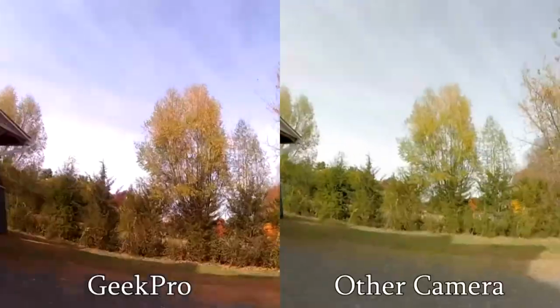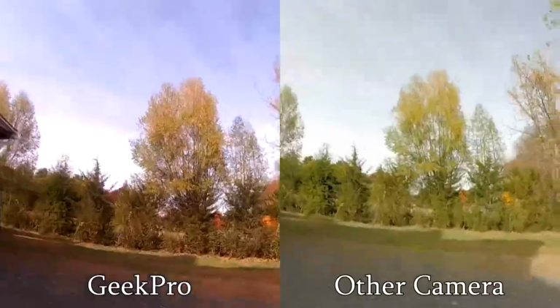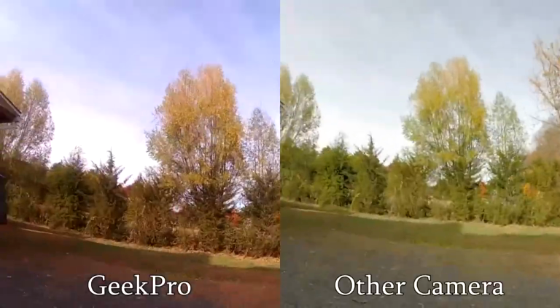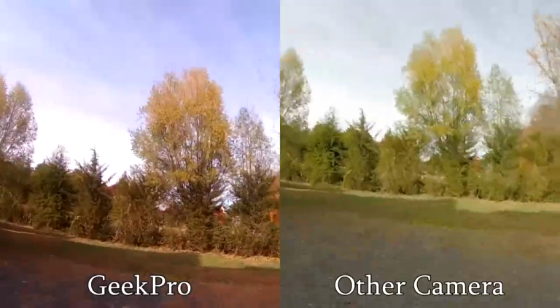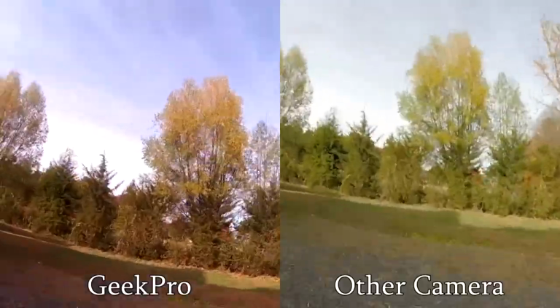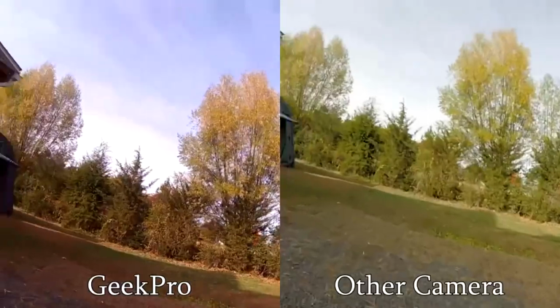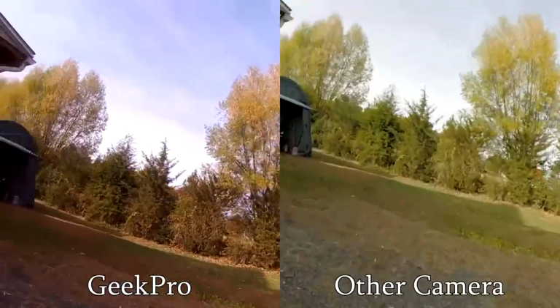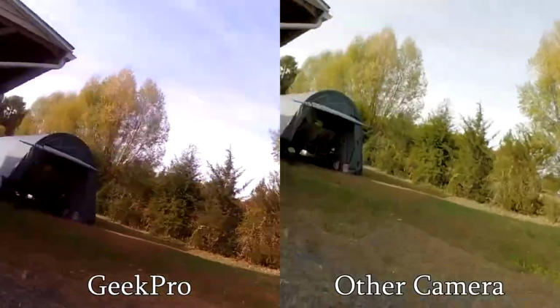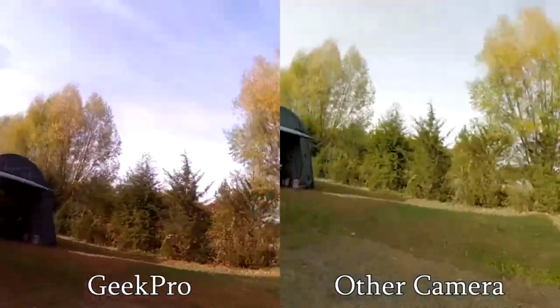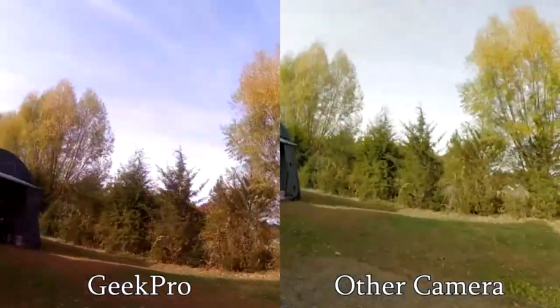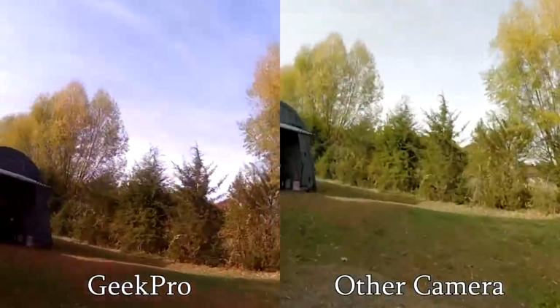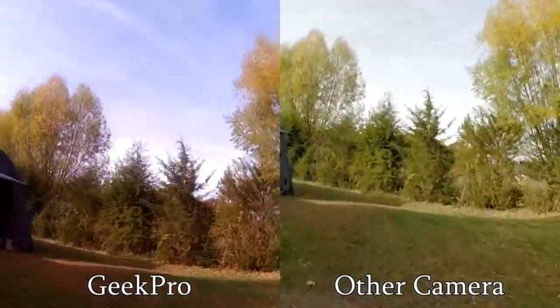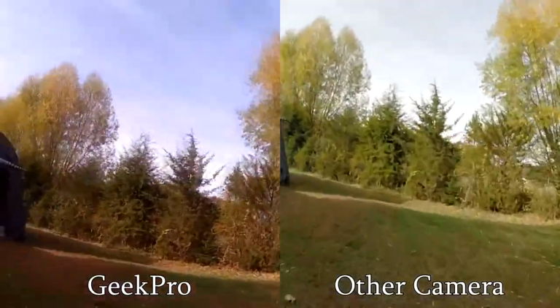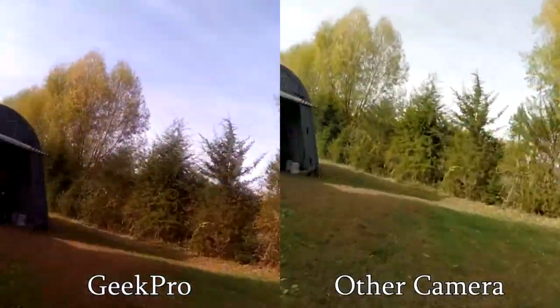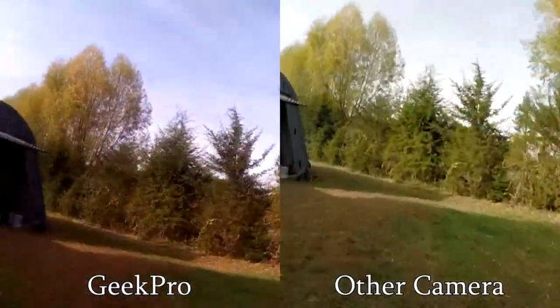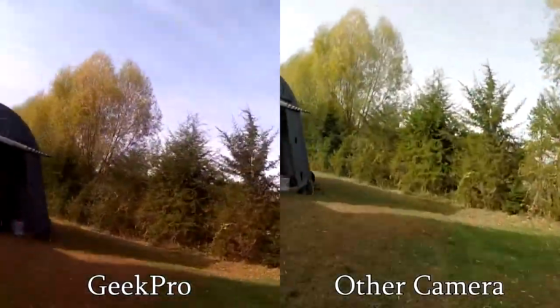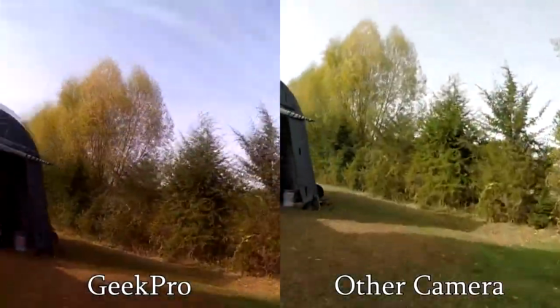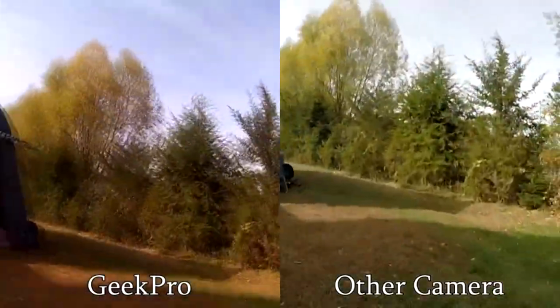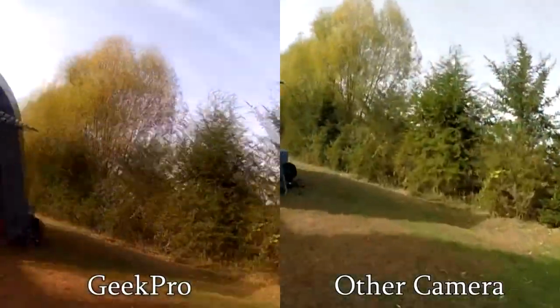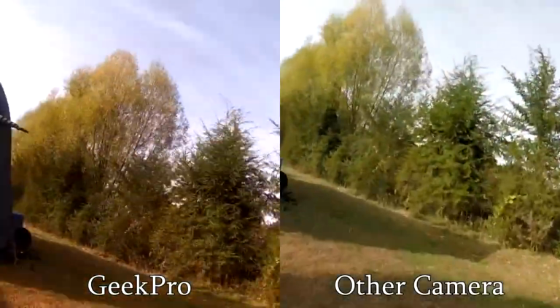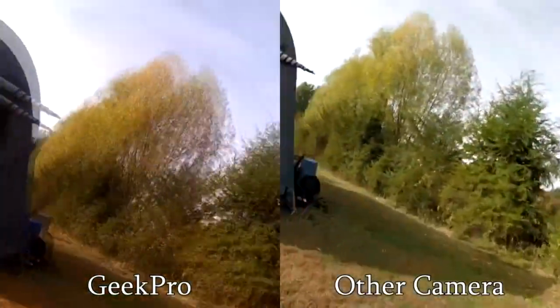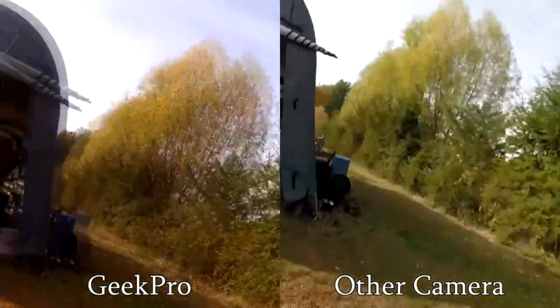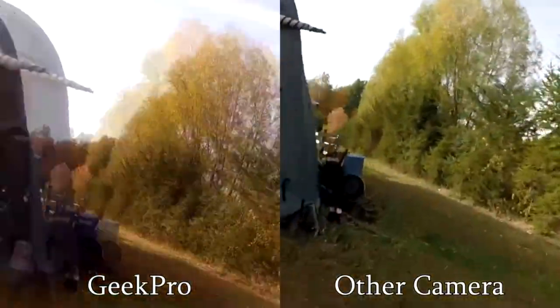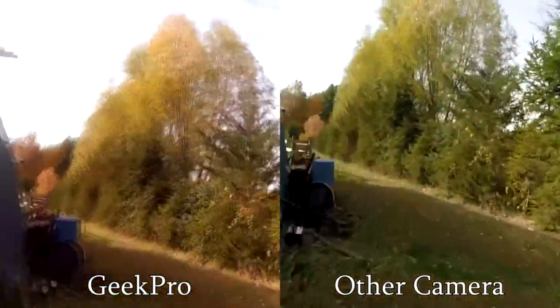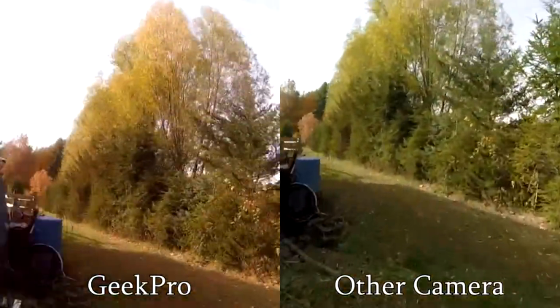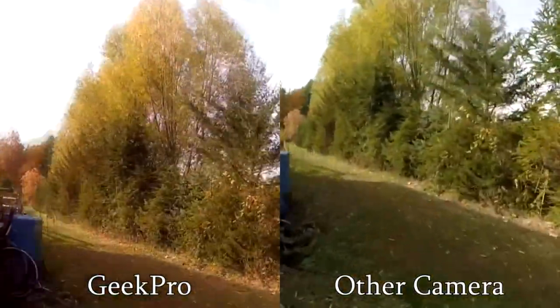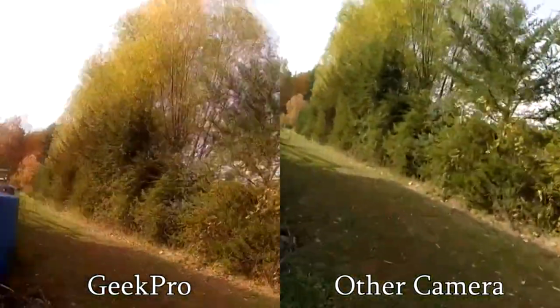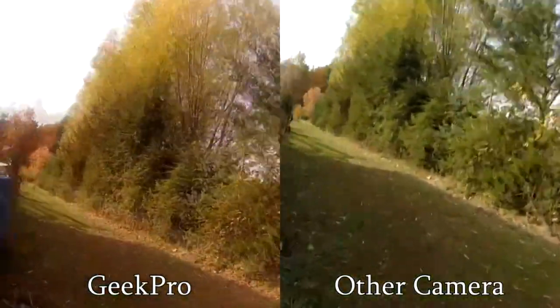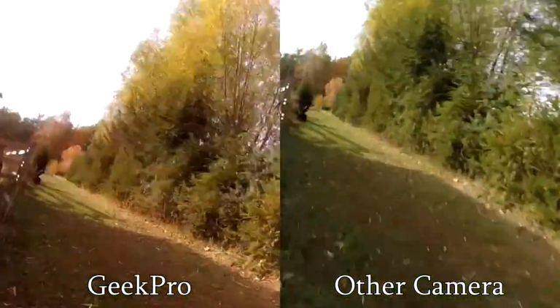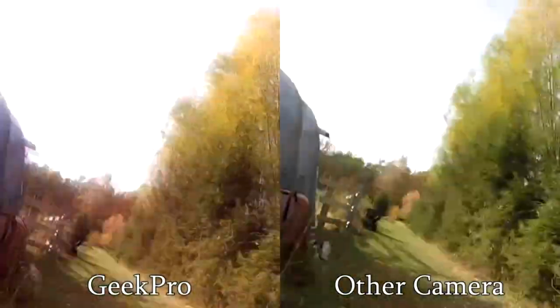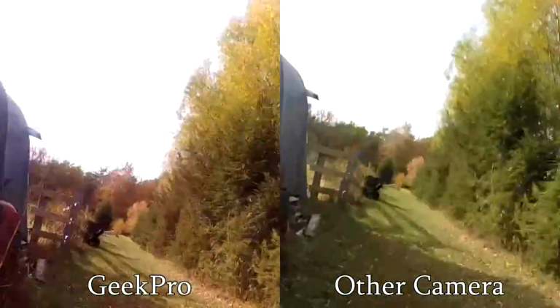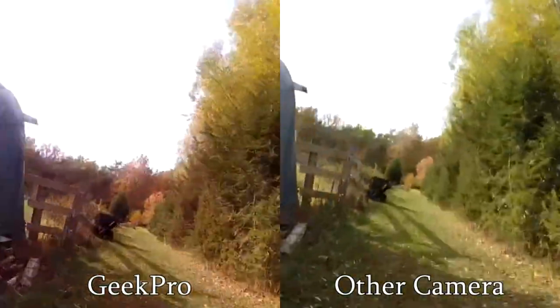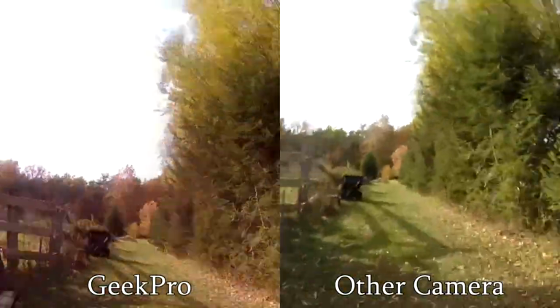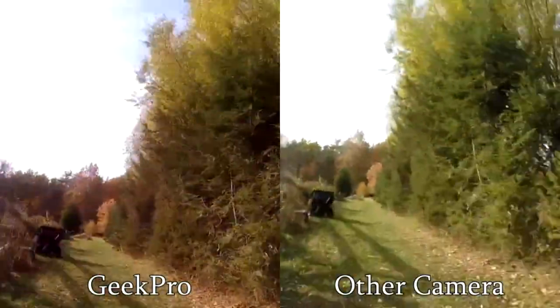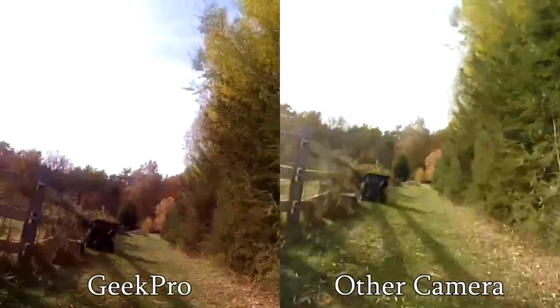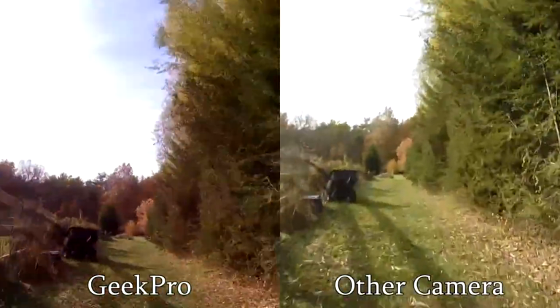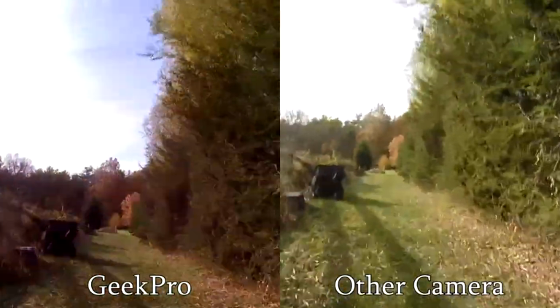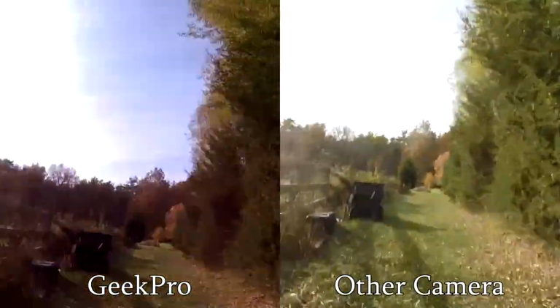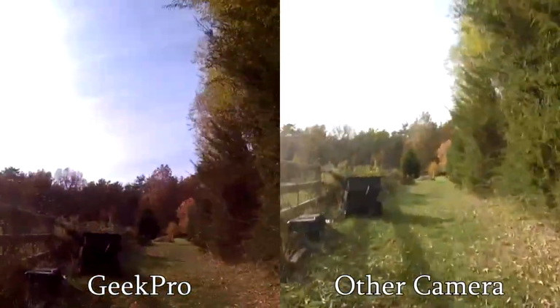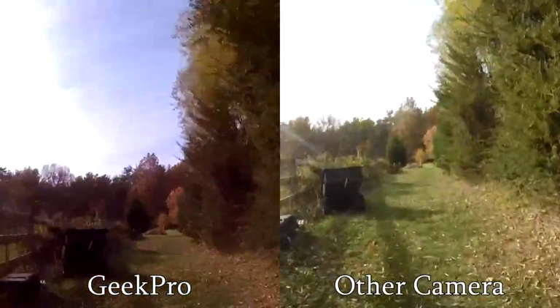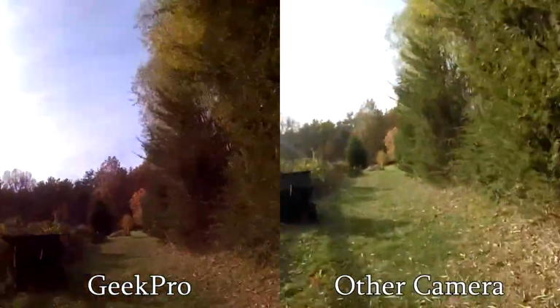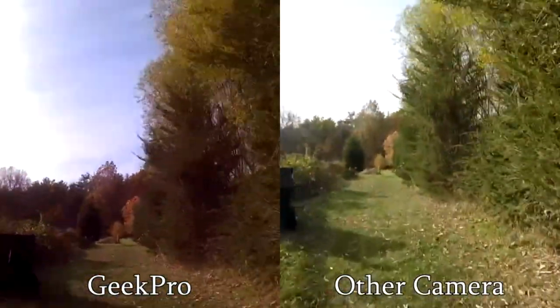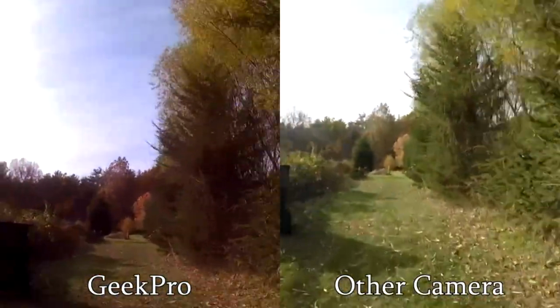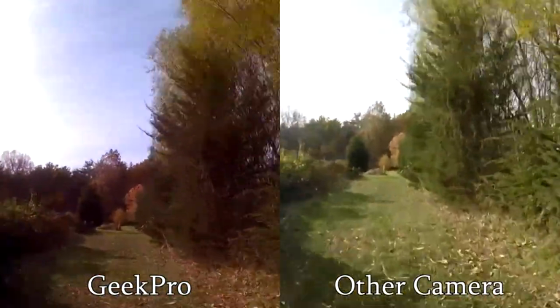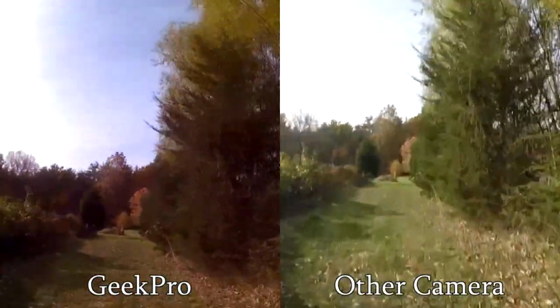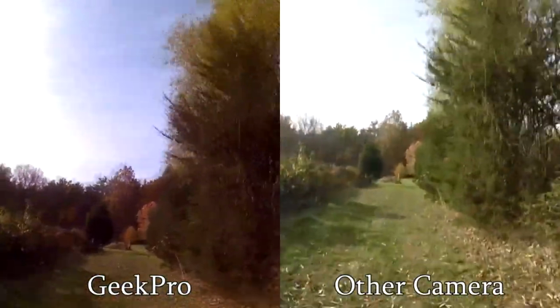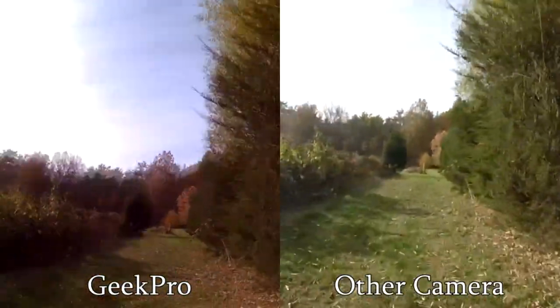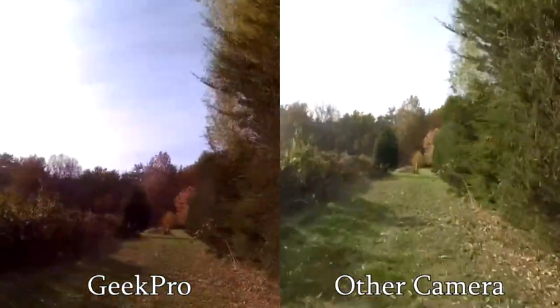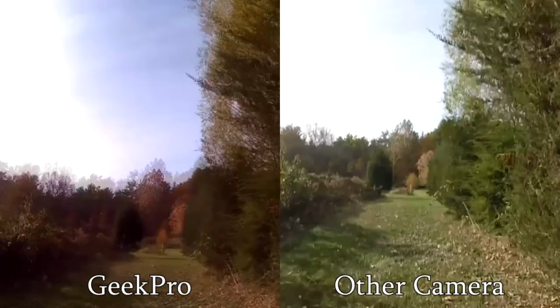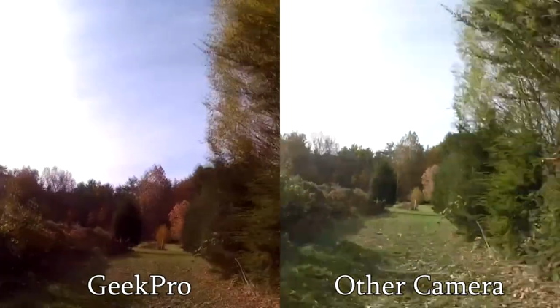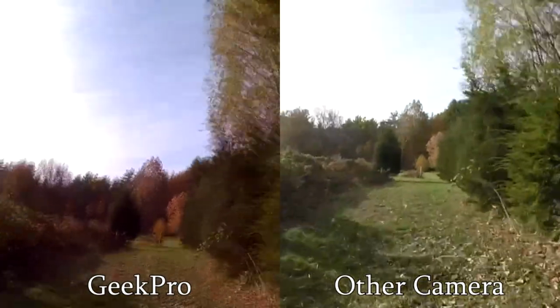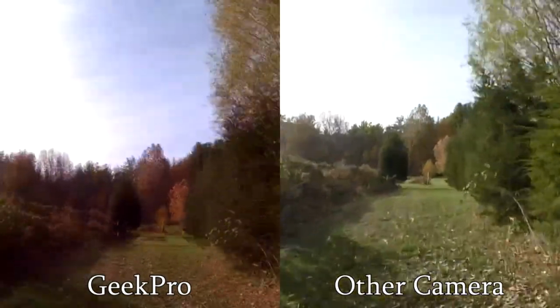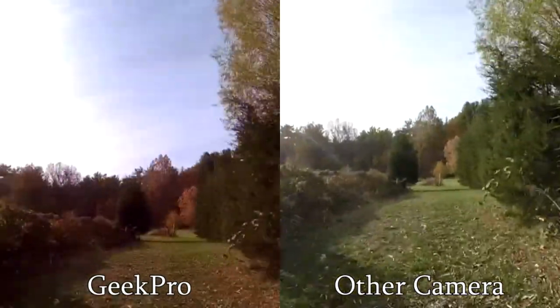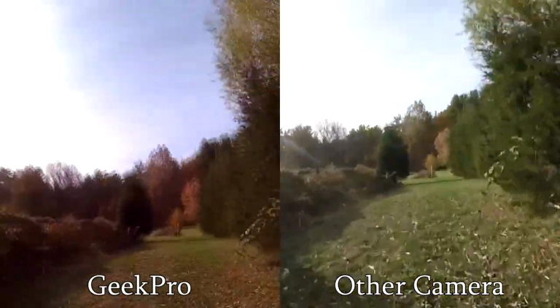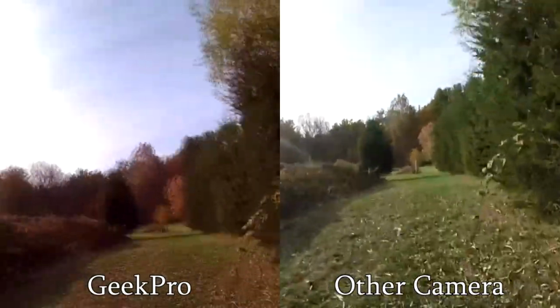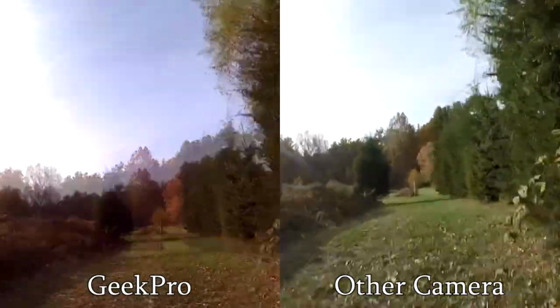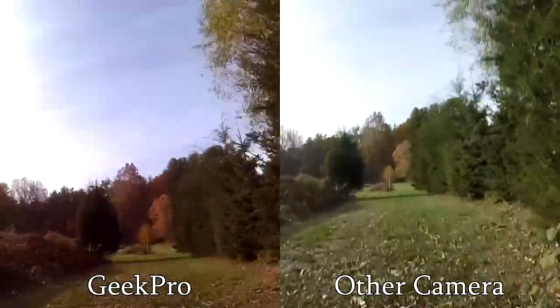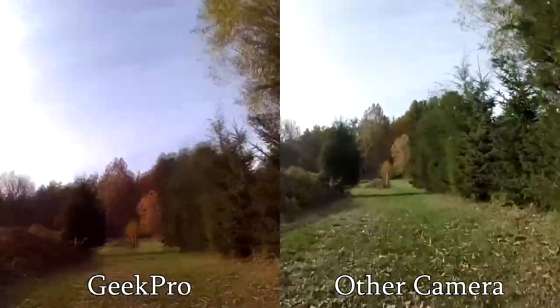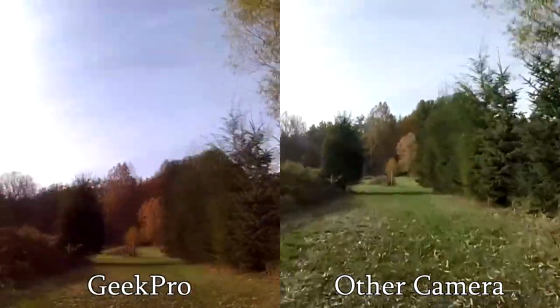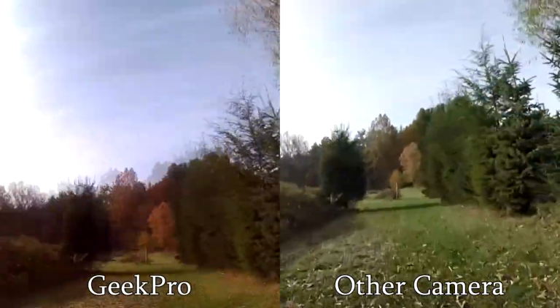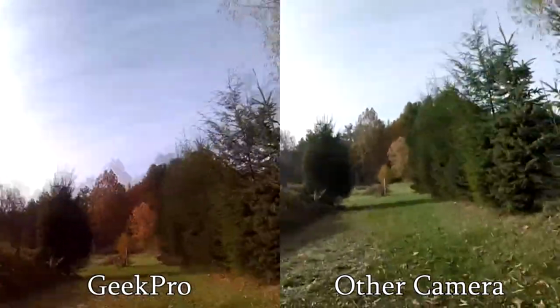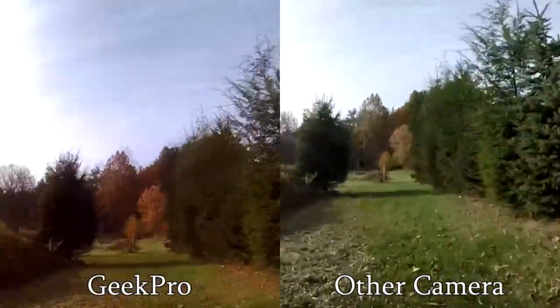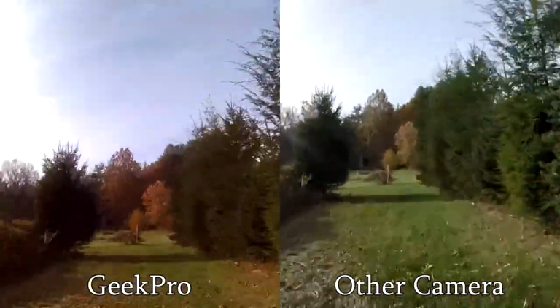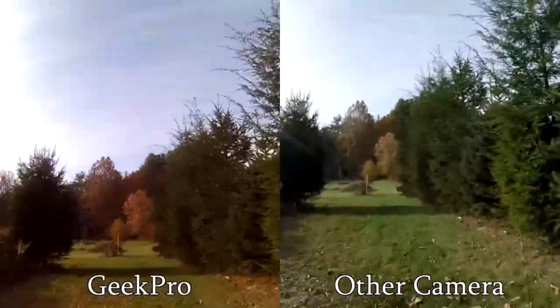I also got my hands on a similar camera and decided to test them side by side. I mounted both to the handlebars of my bike. Let's take a look at the footage.